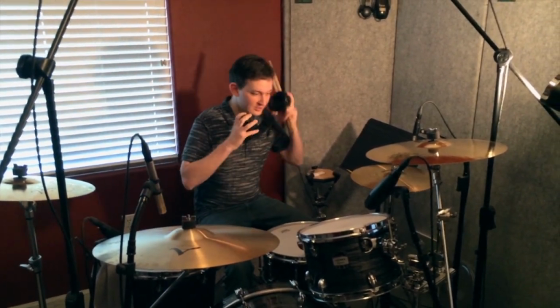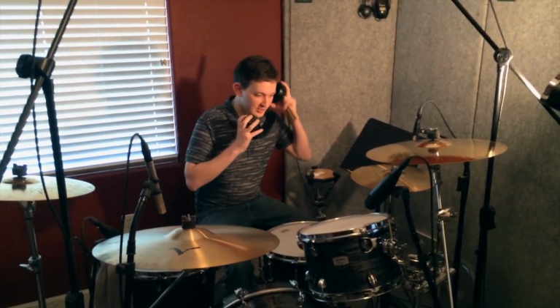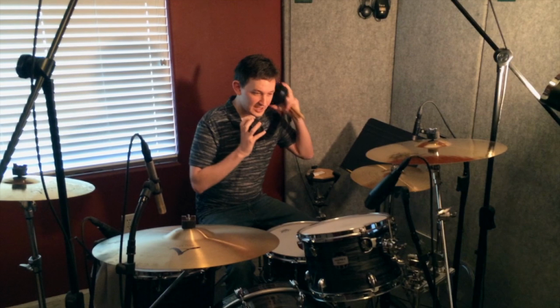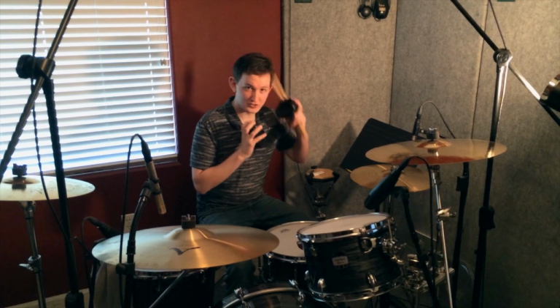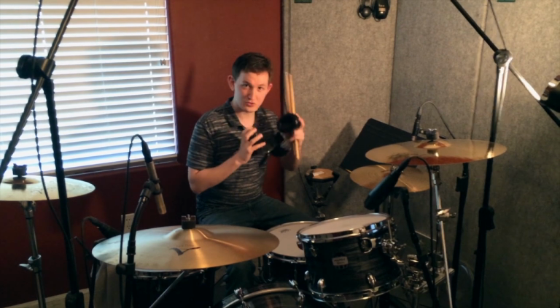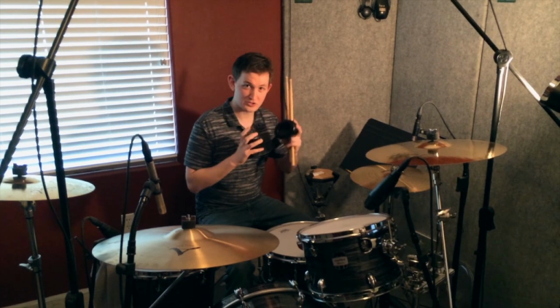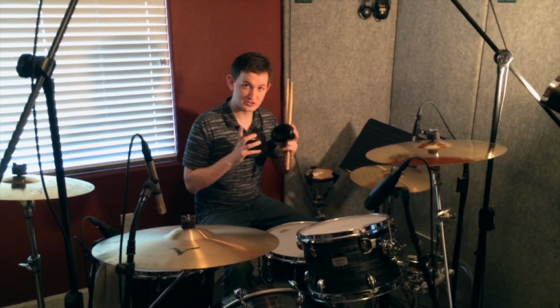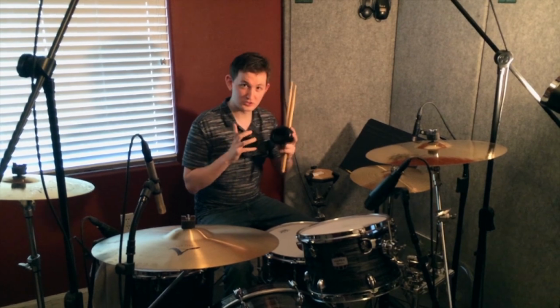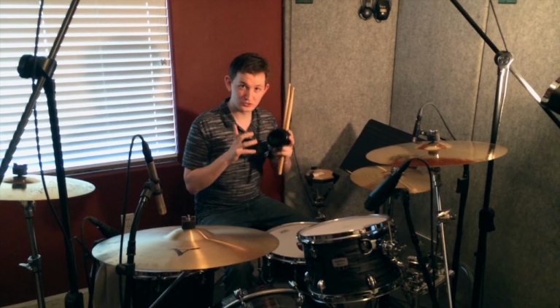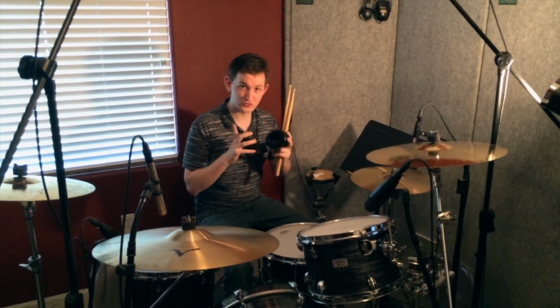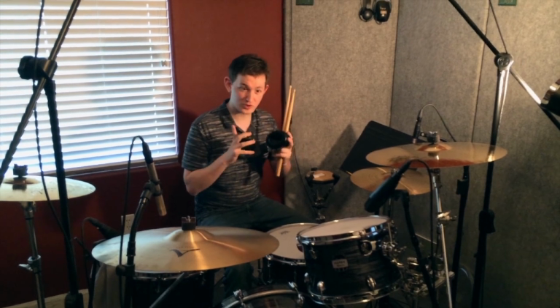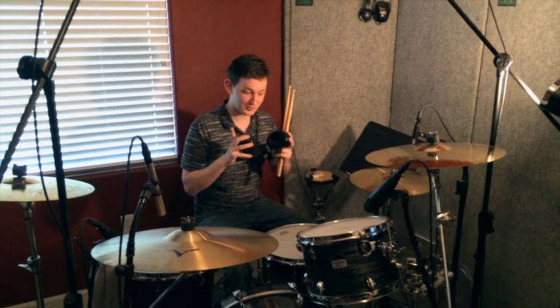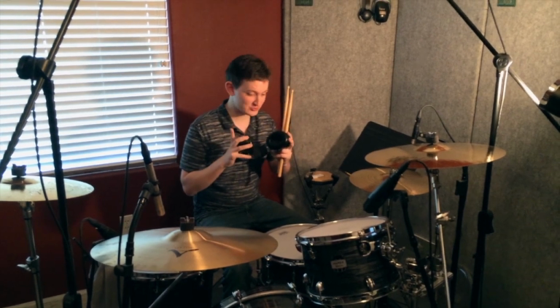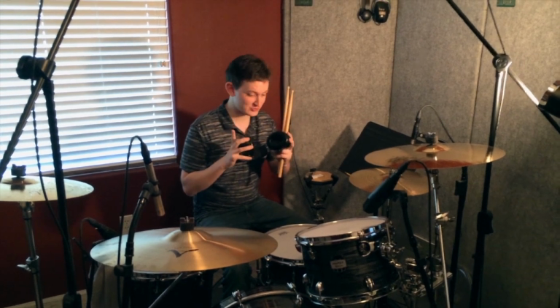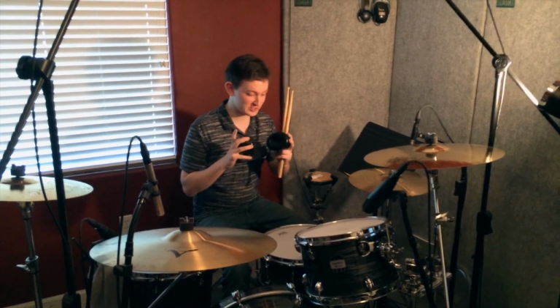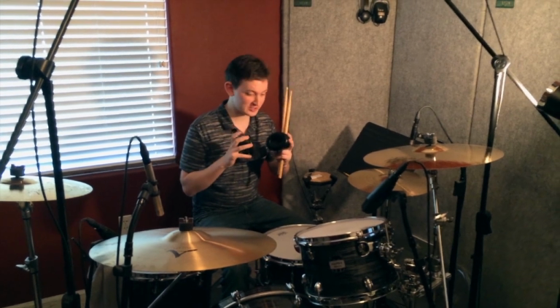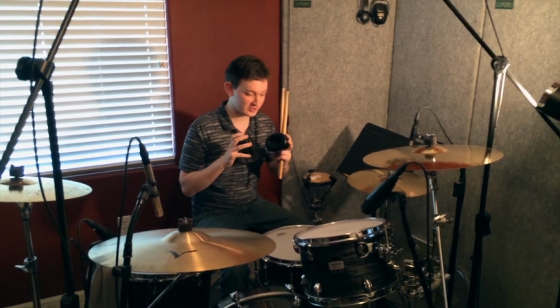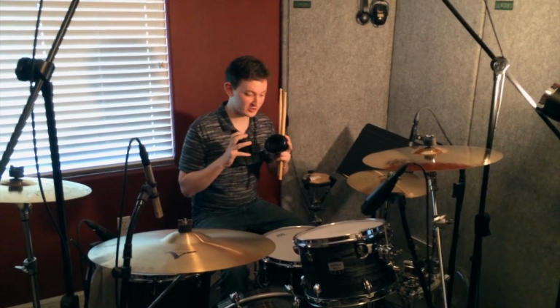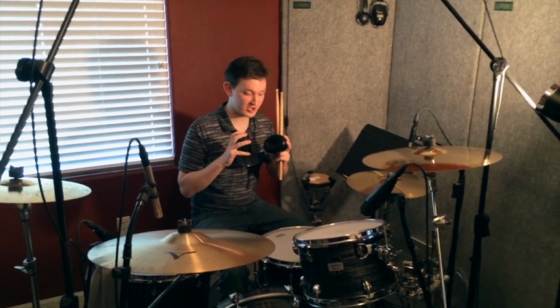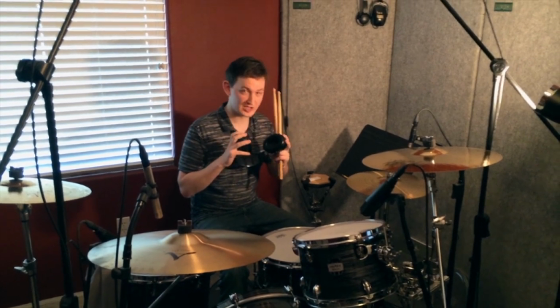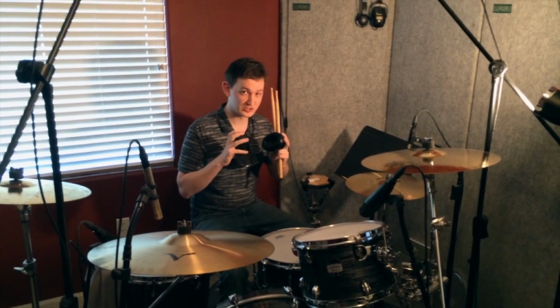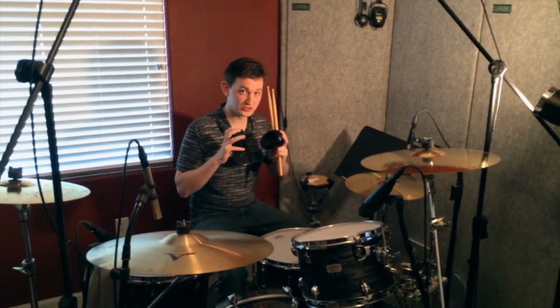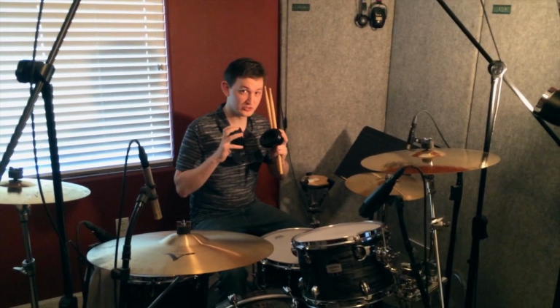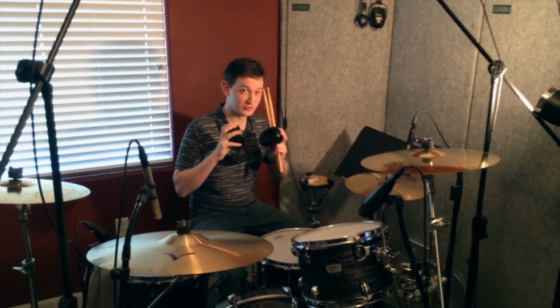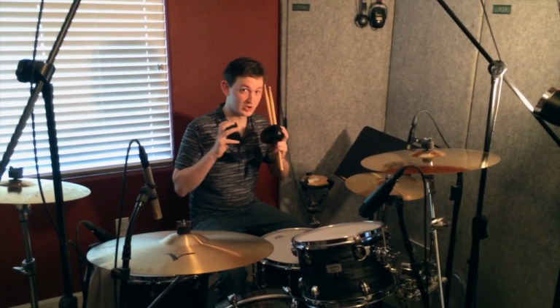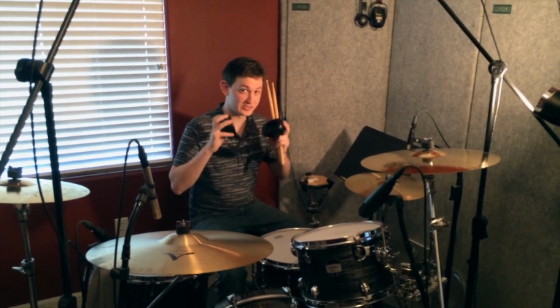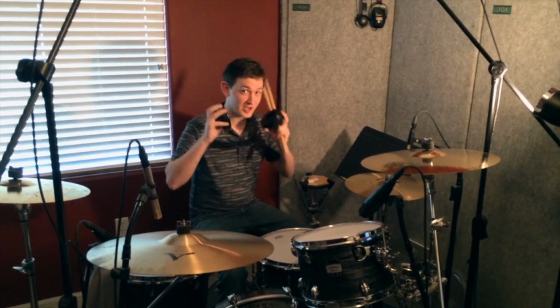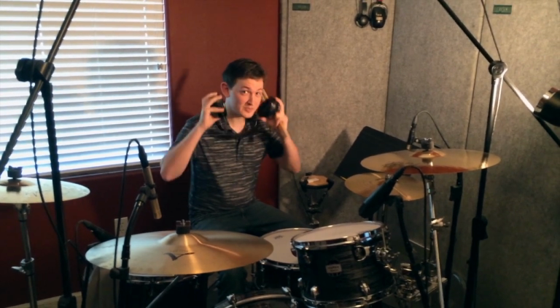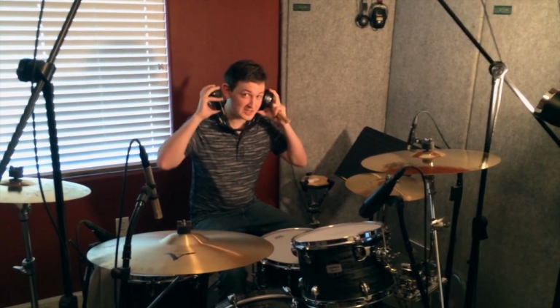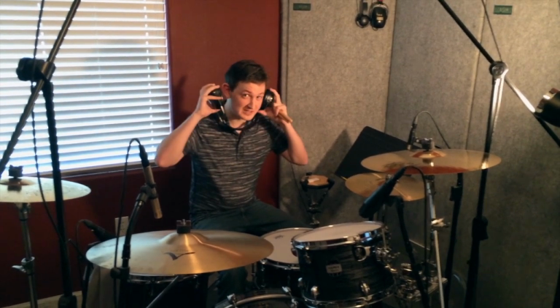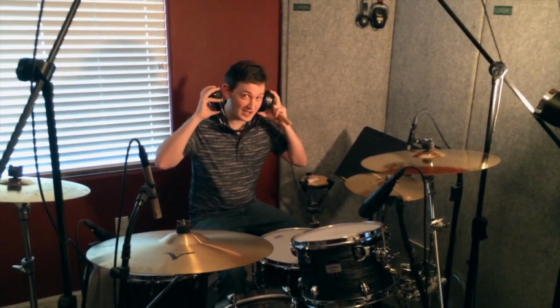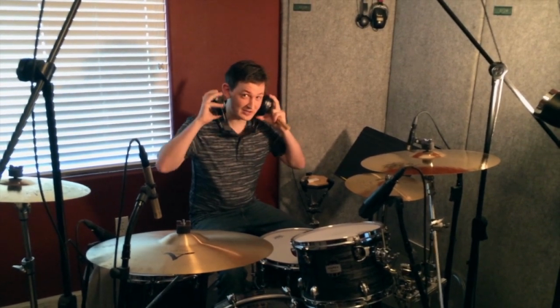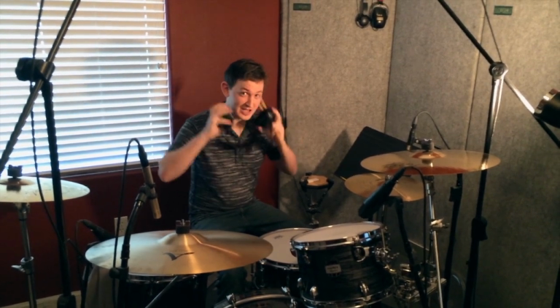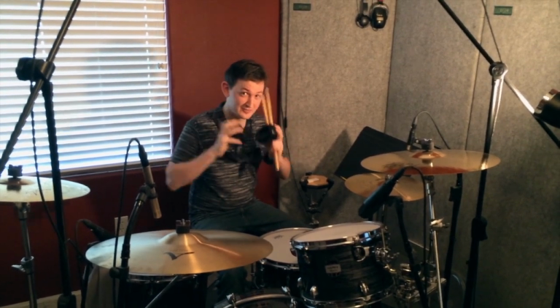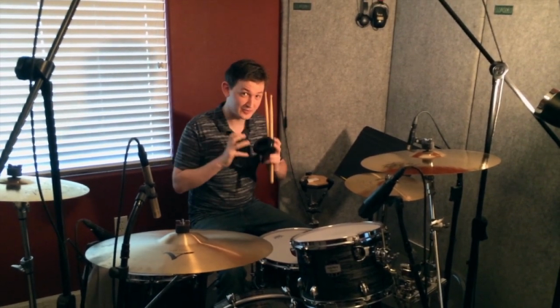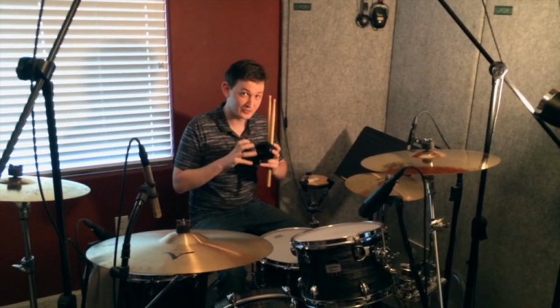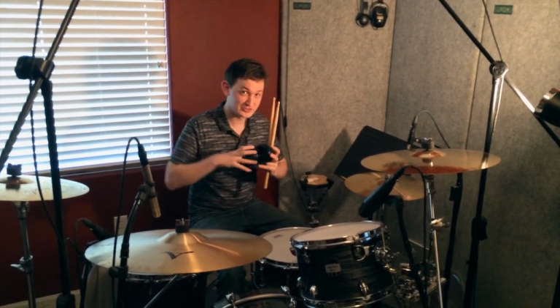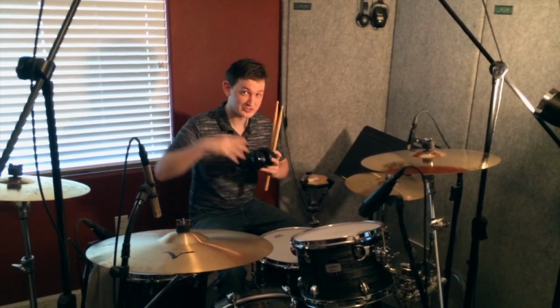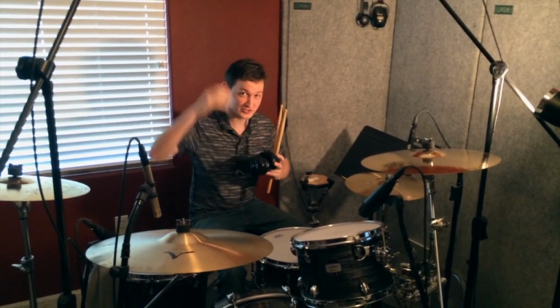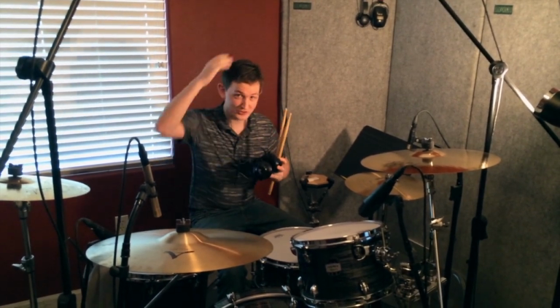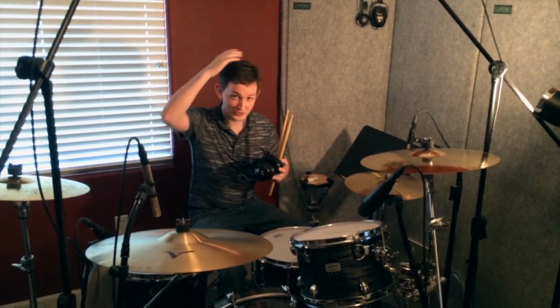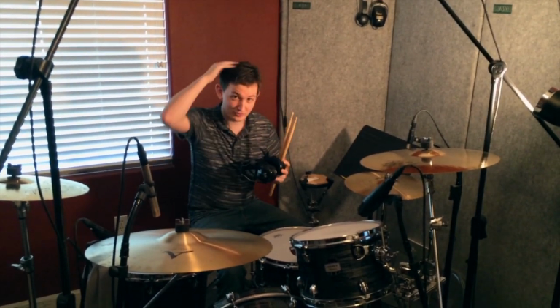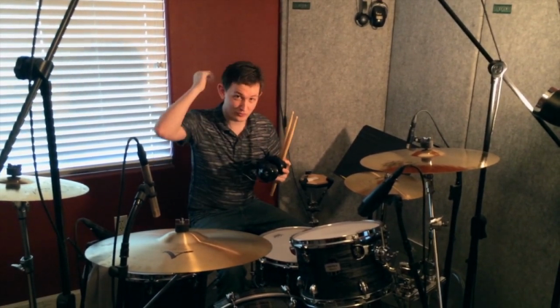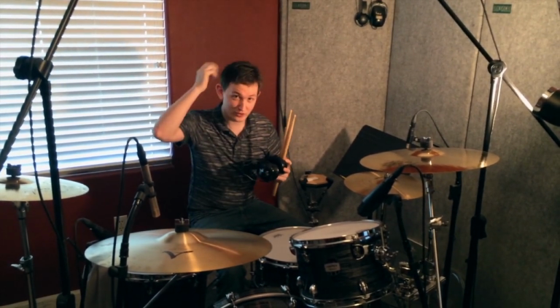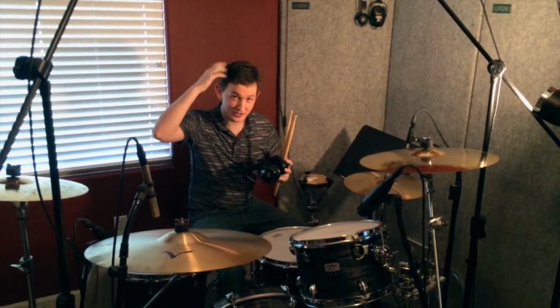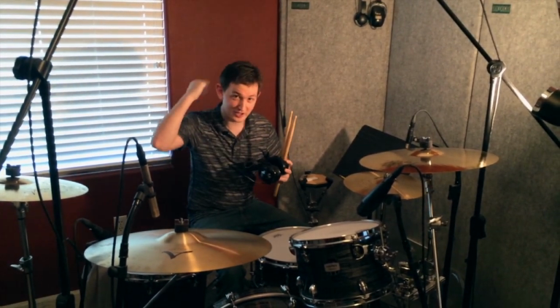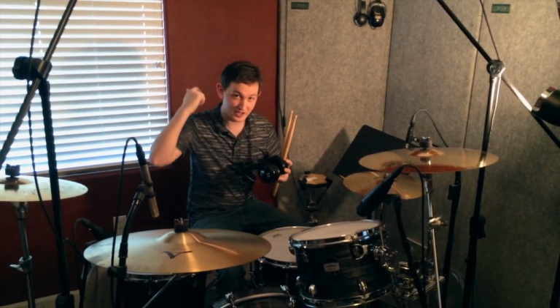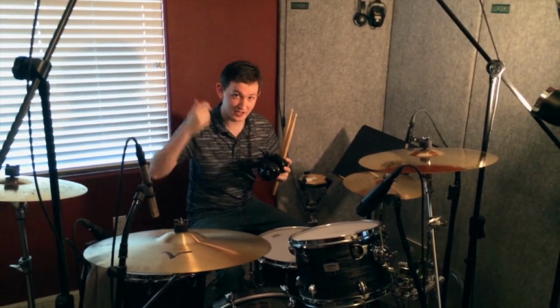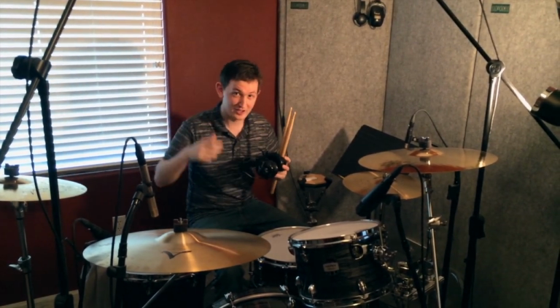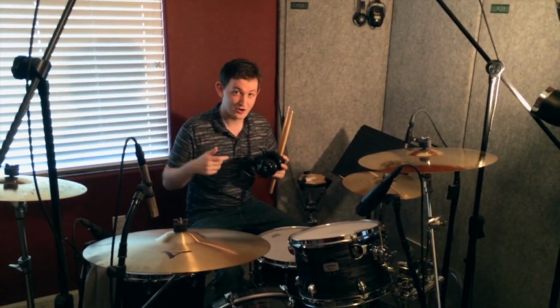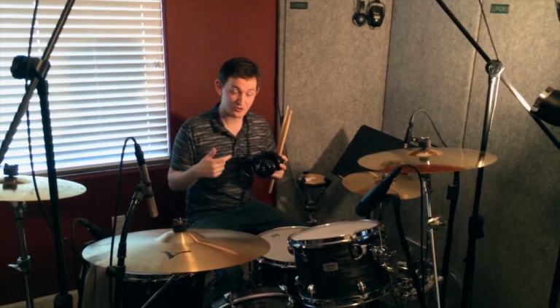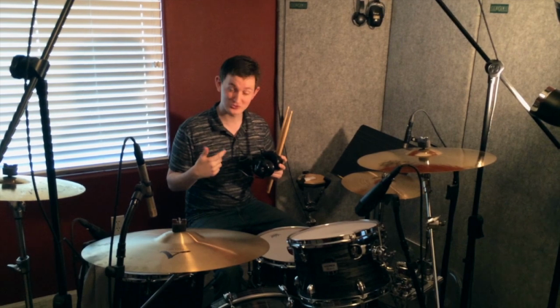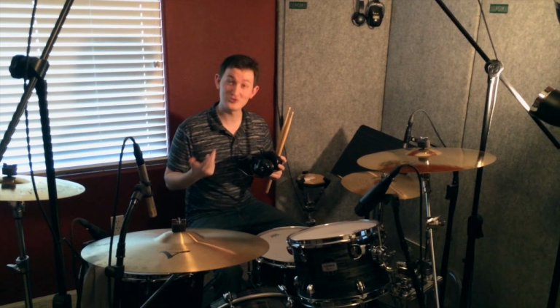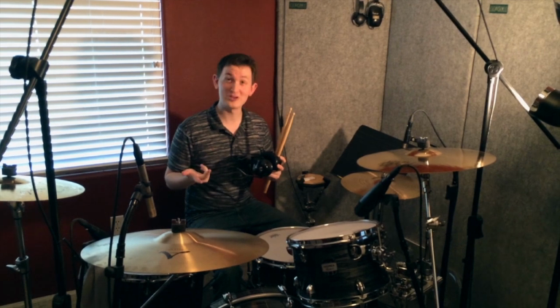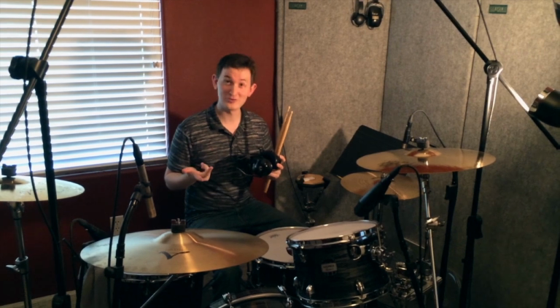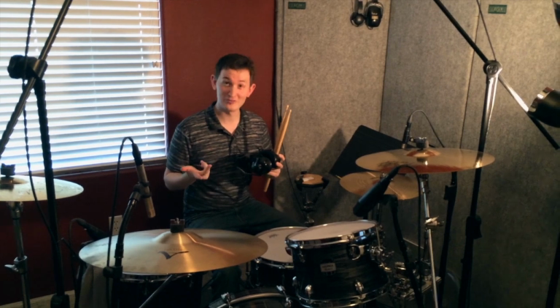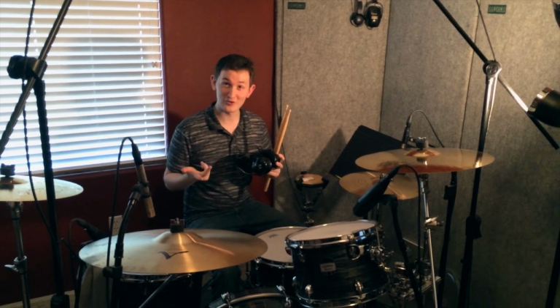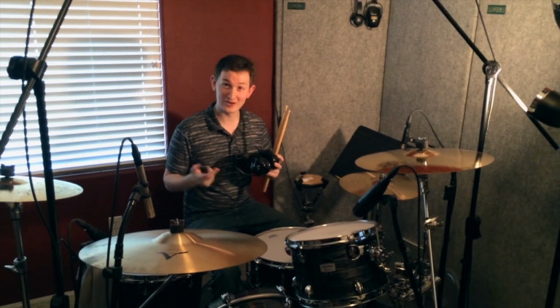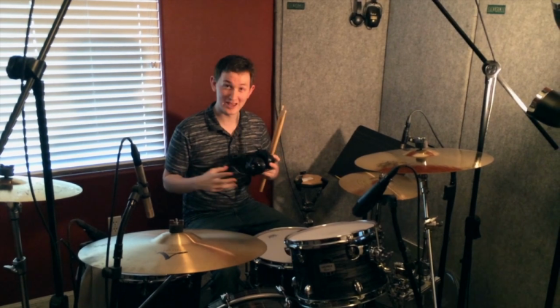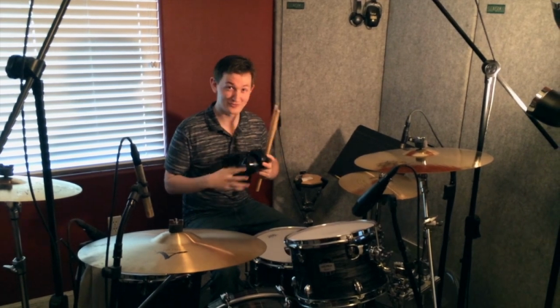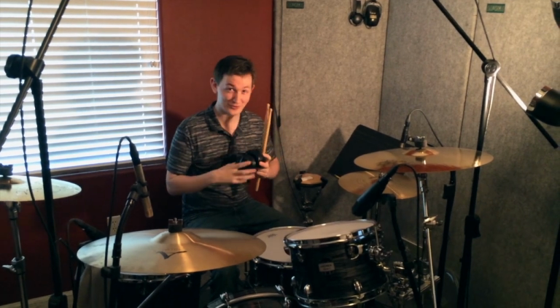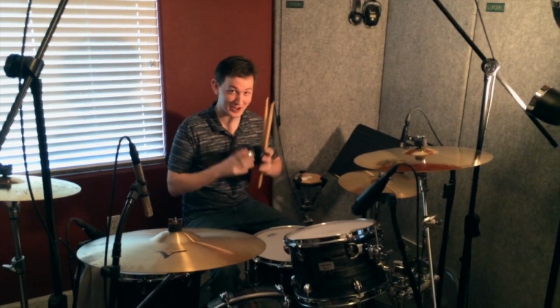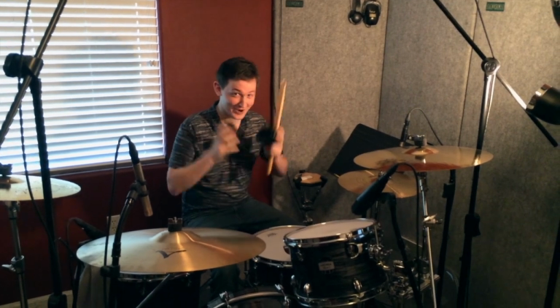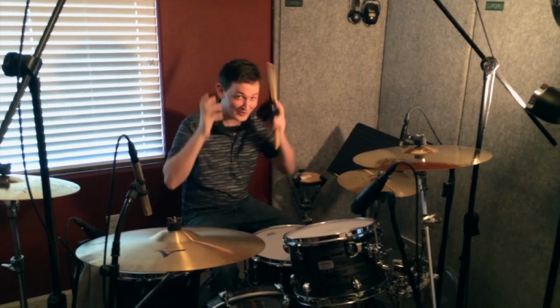And of course, a little drummer trick here — you do the upside down headphones so that you avoid headphone hair.